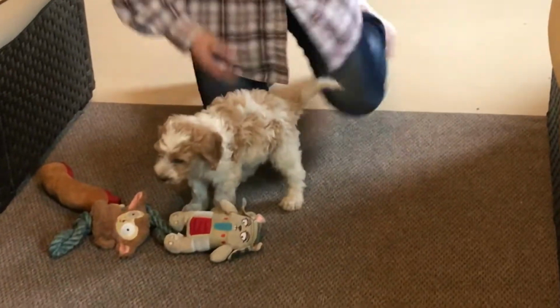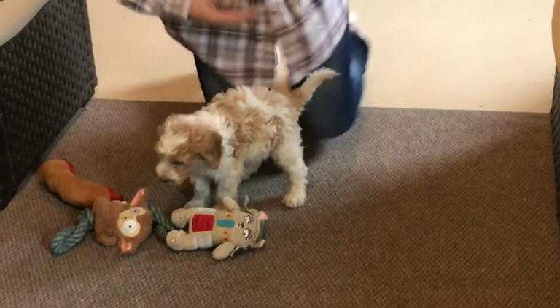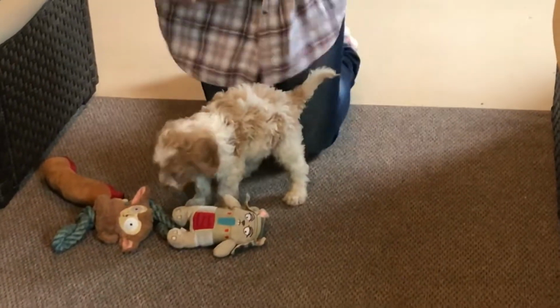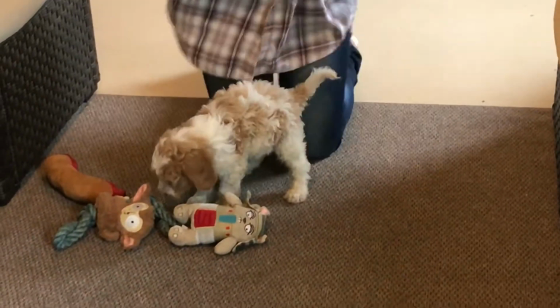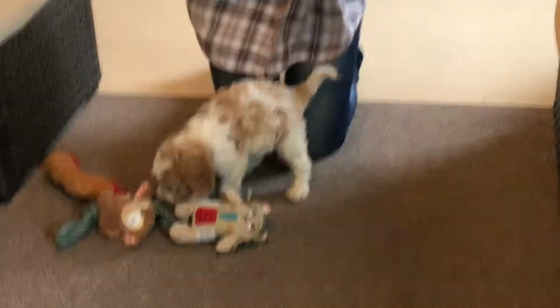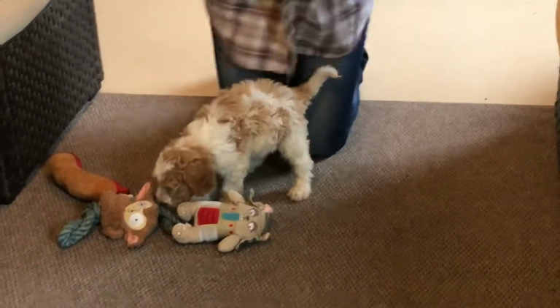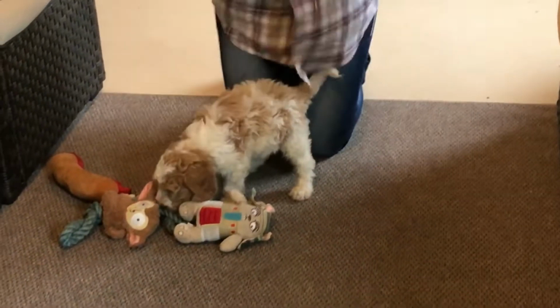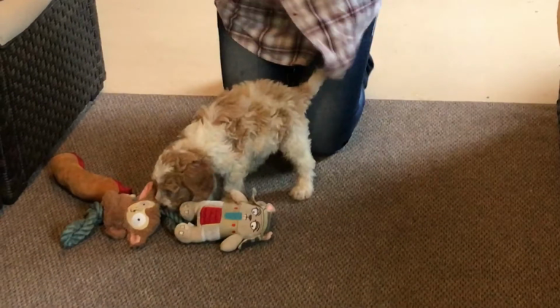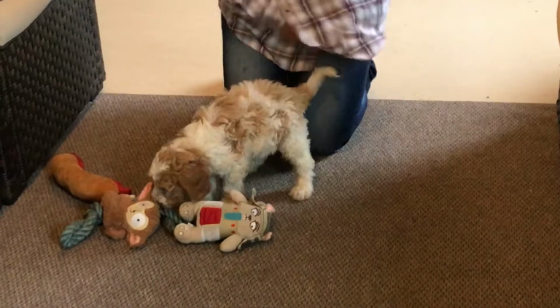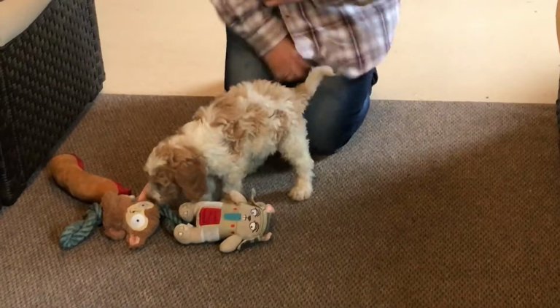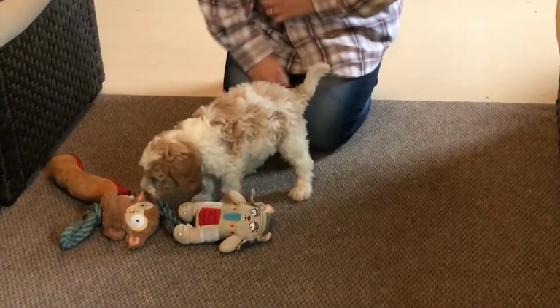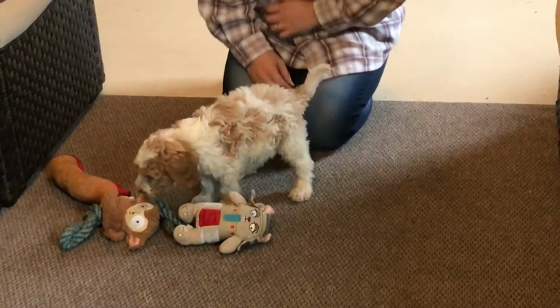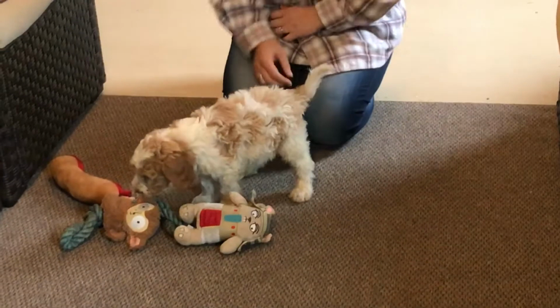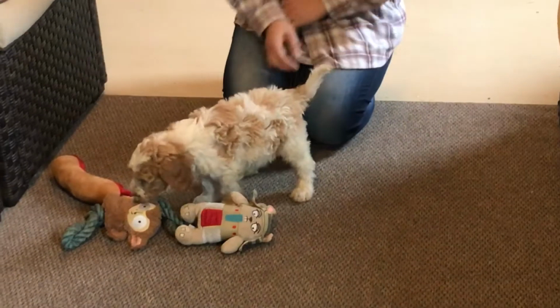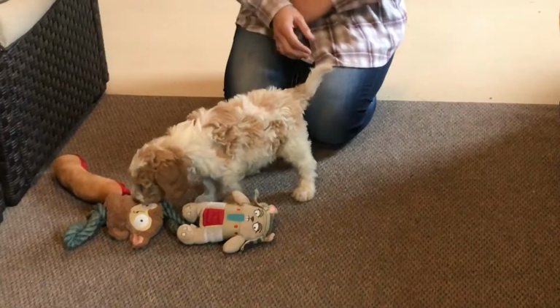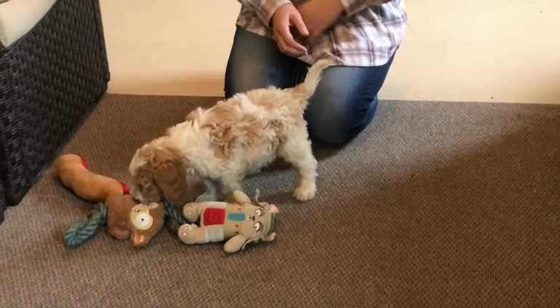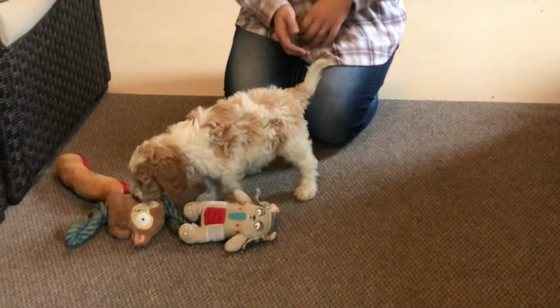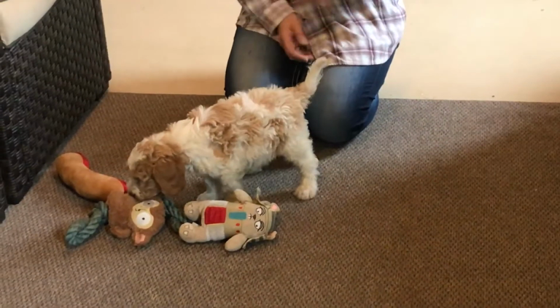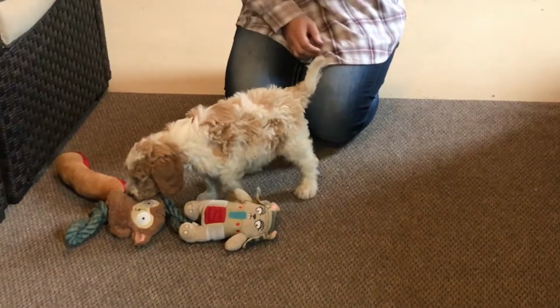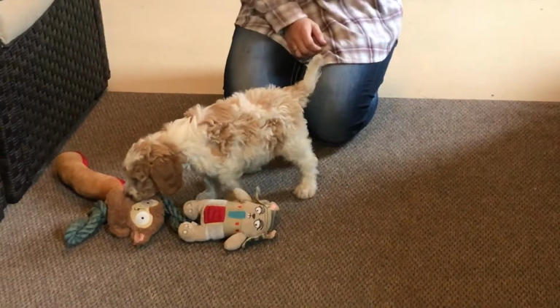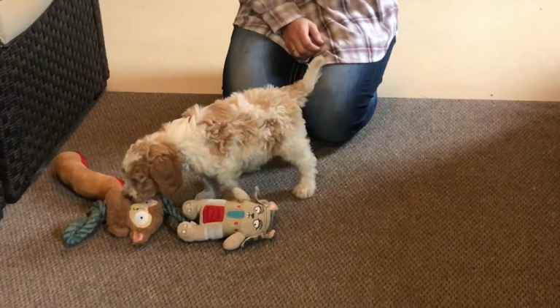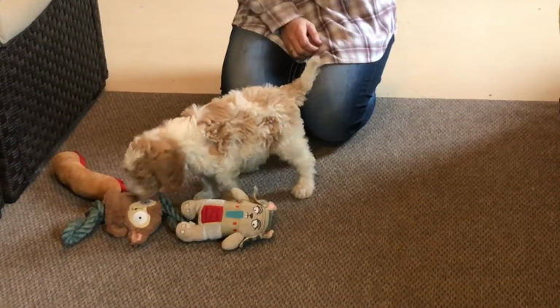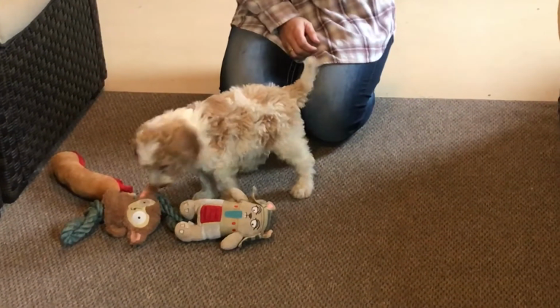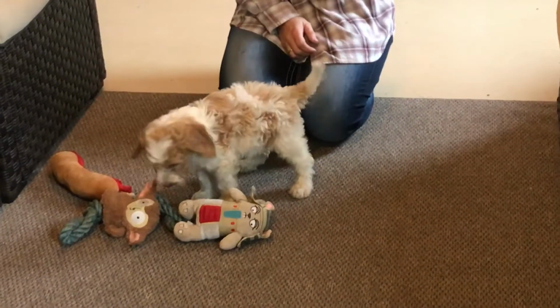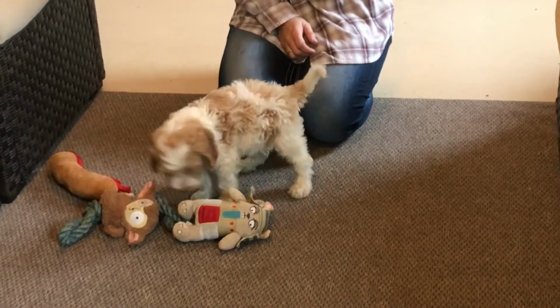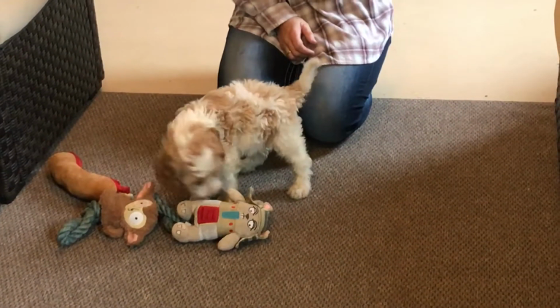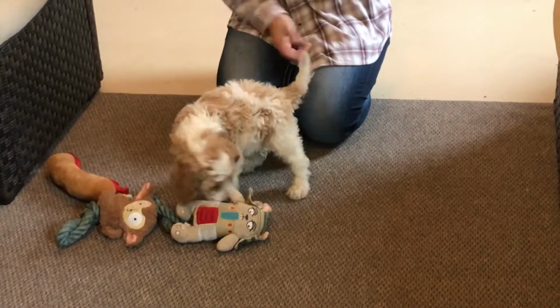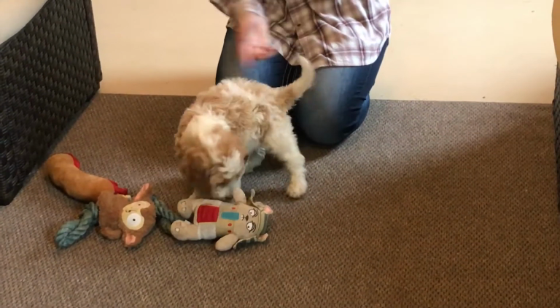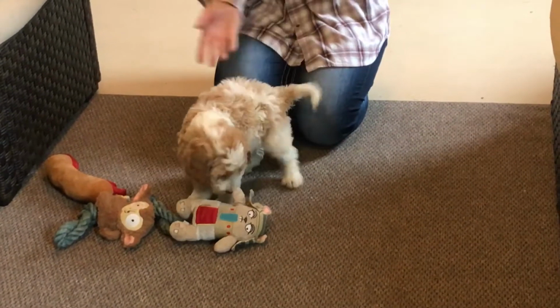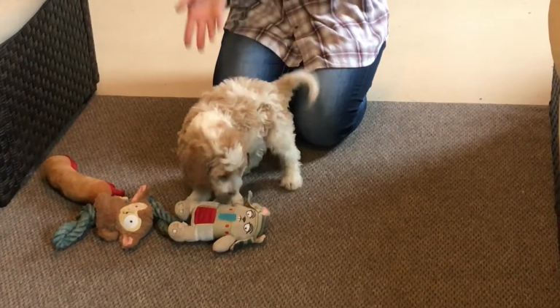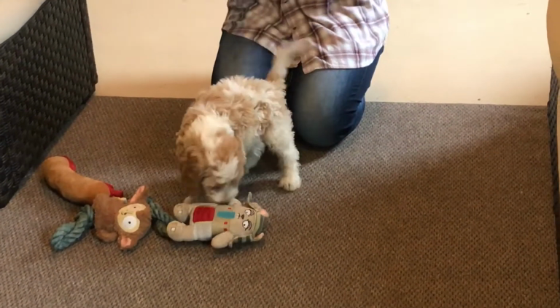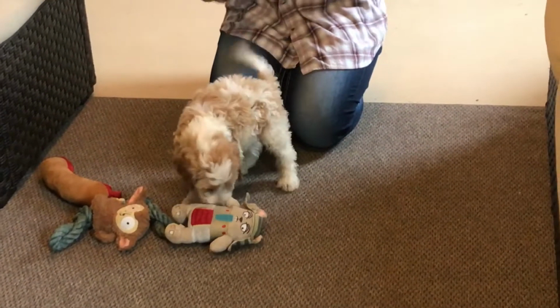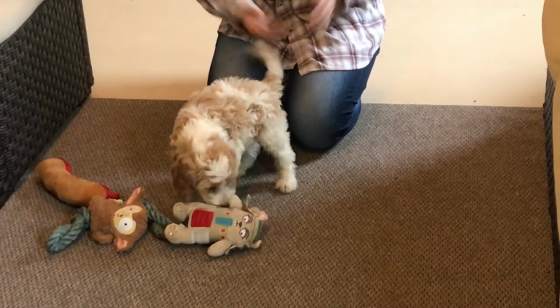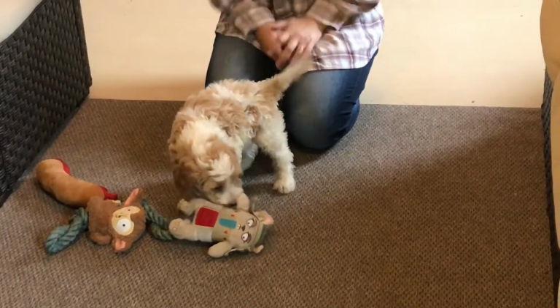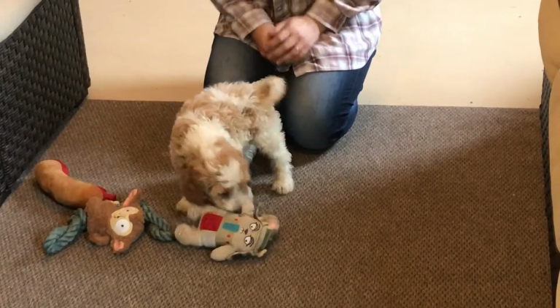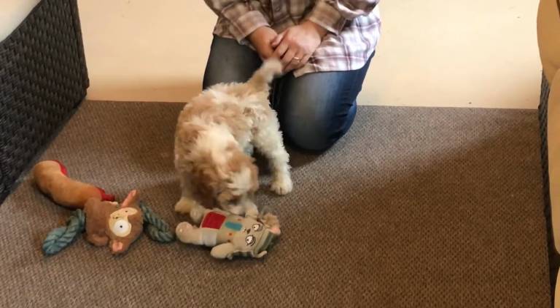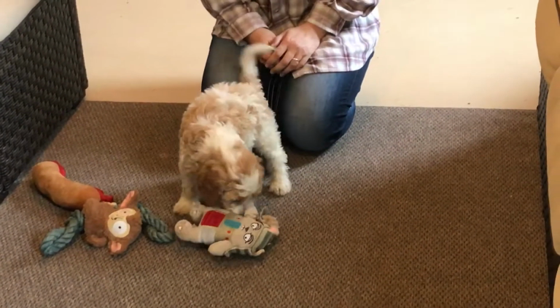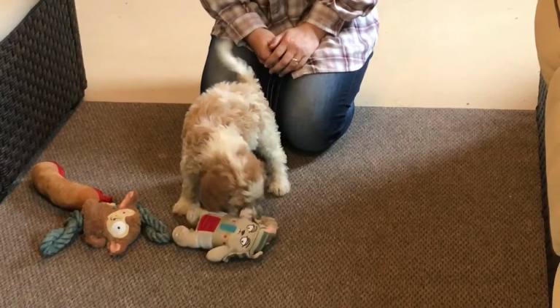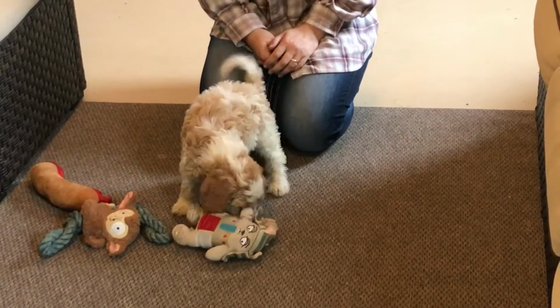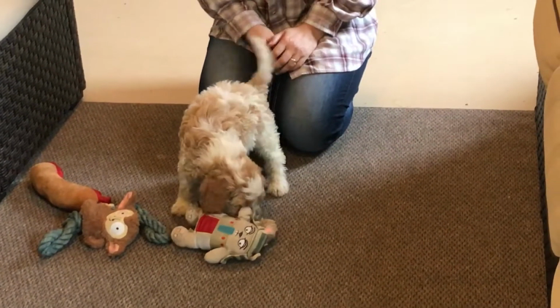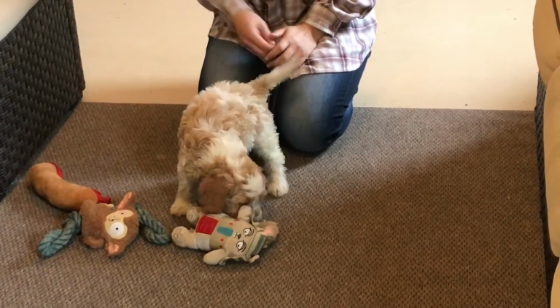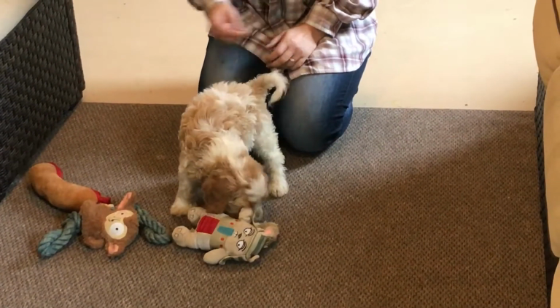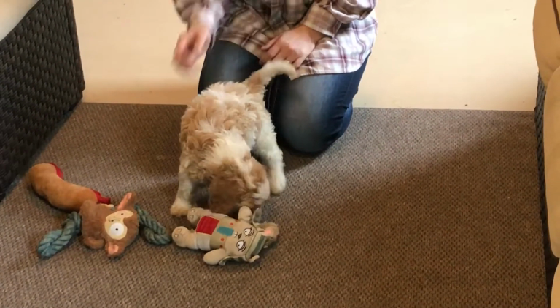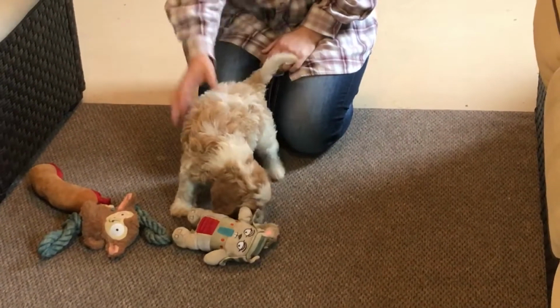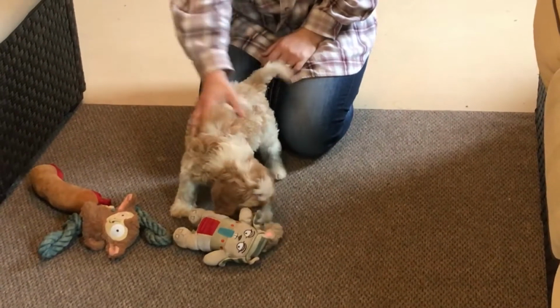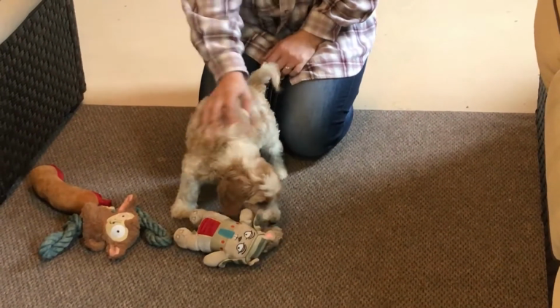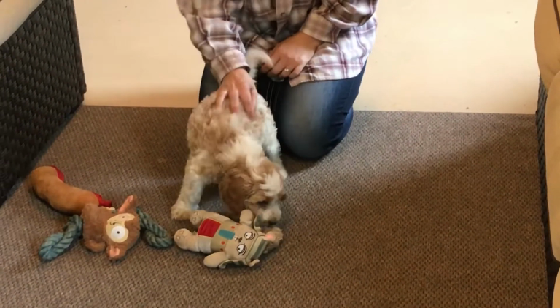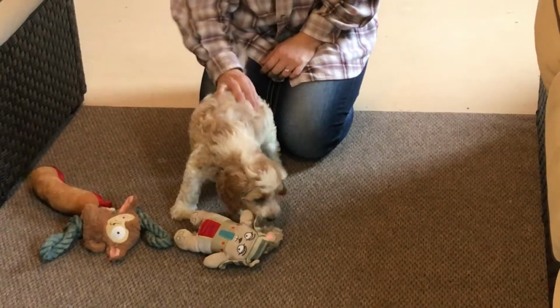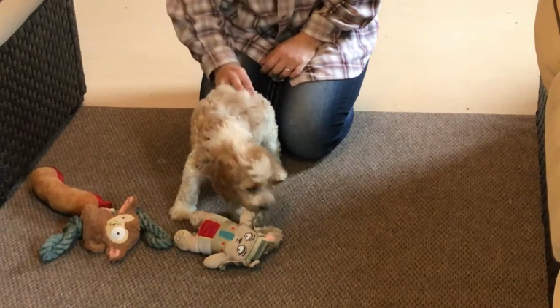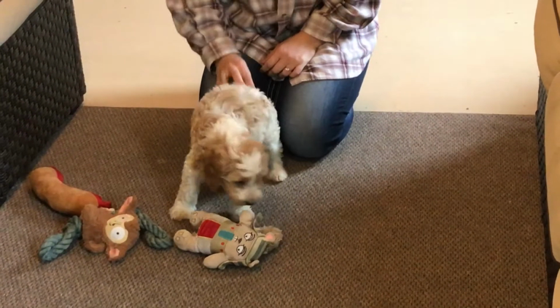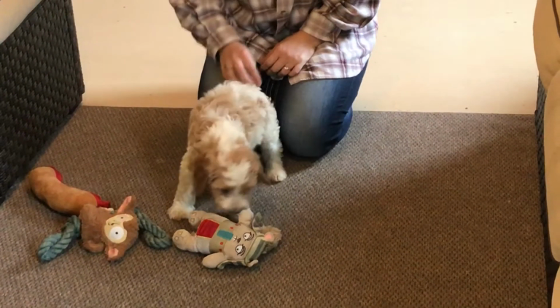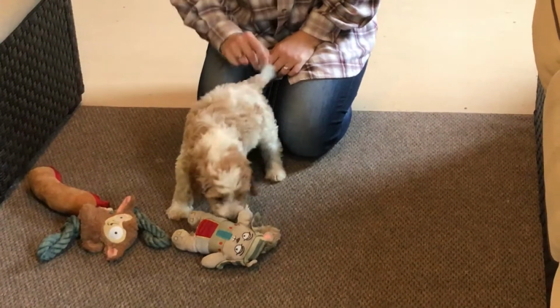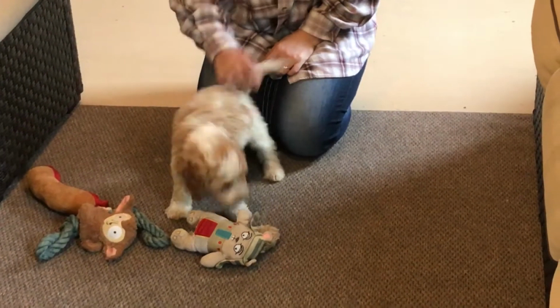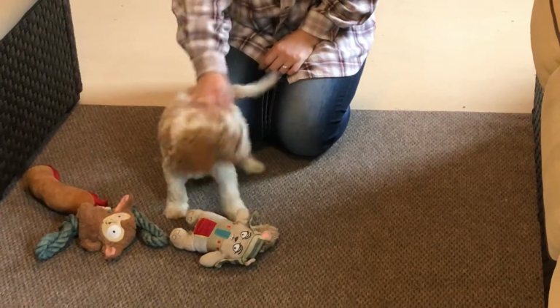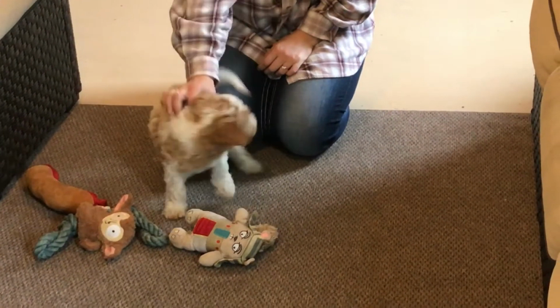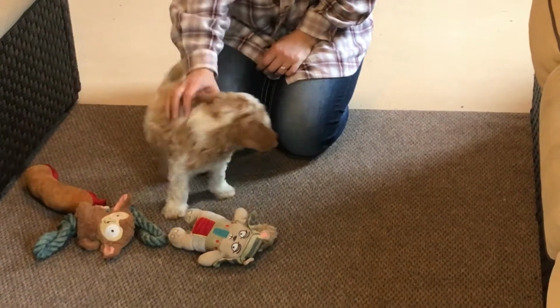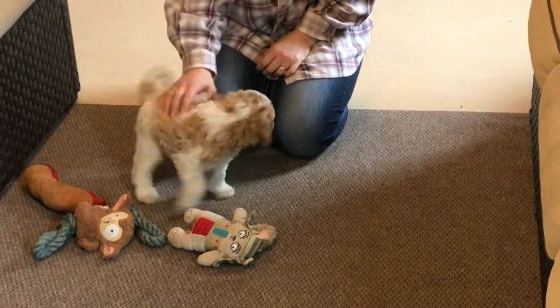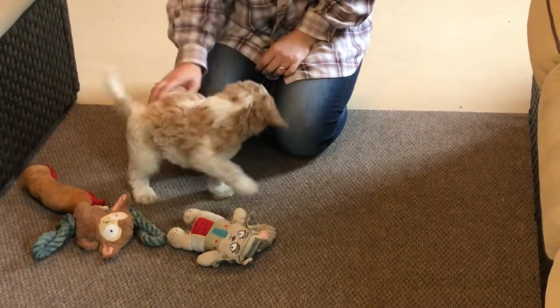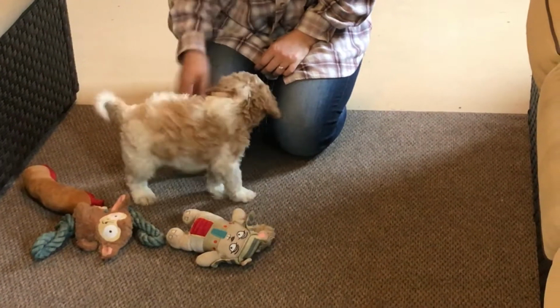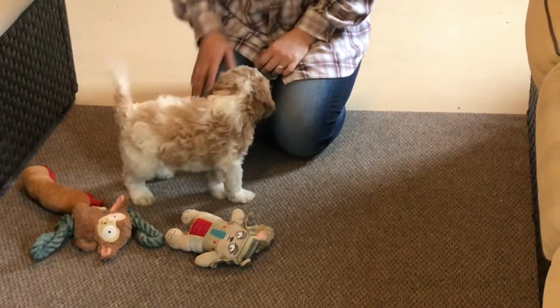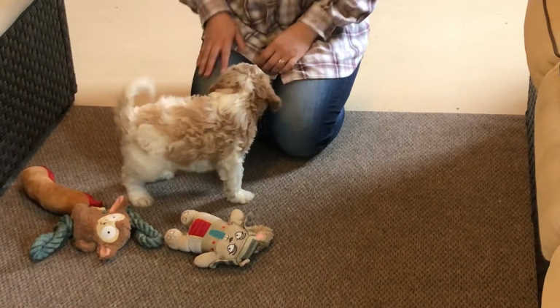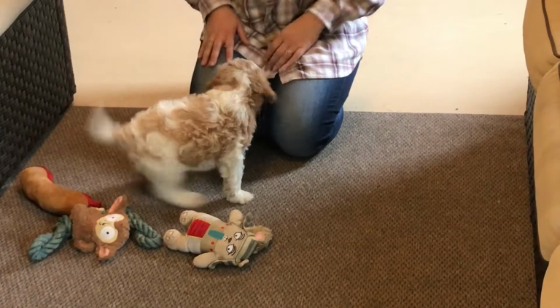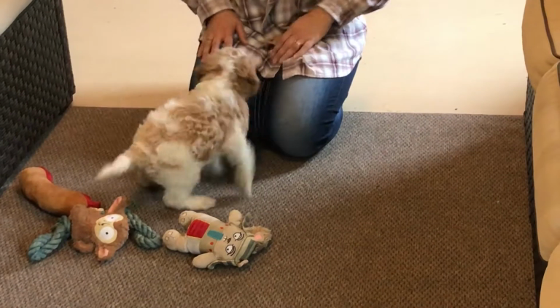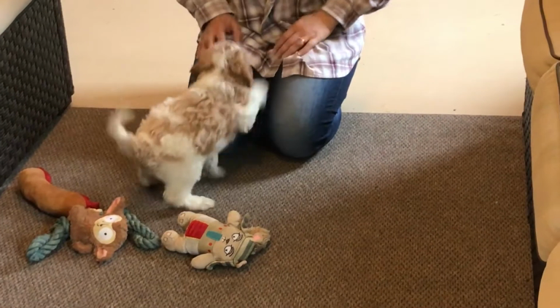He's just acclimated really well. Again, you can see his coat — it's beautiful. Just a beautiful coat.